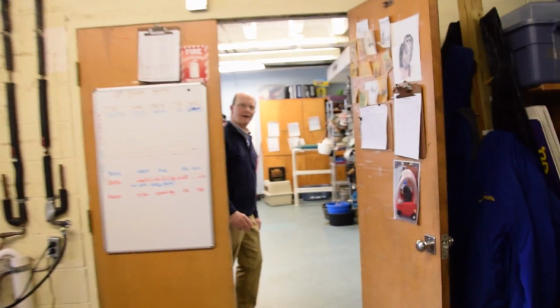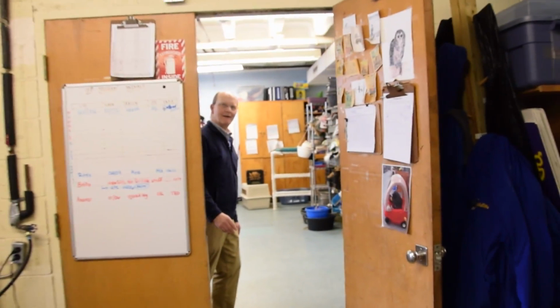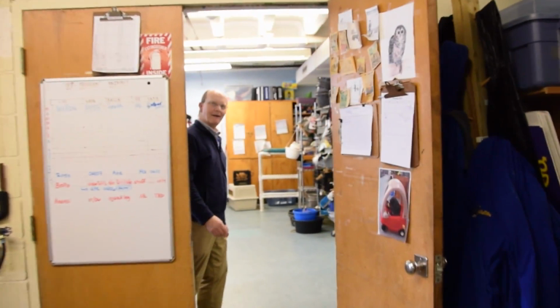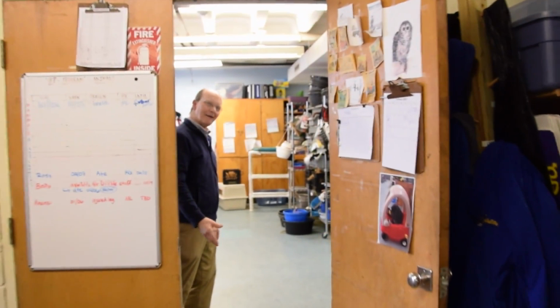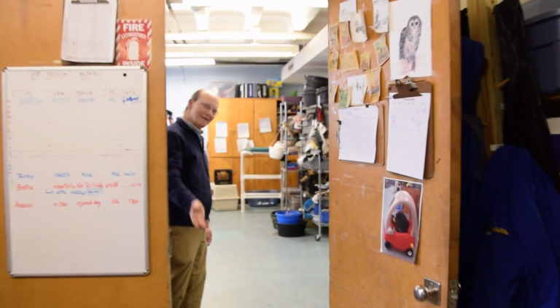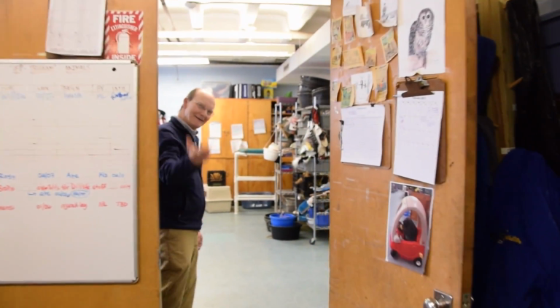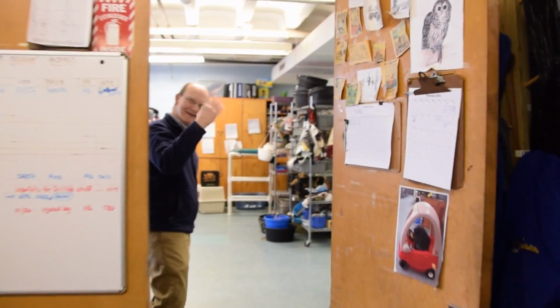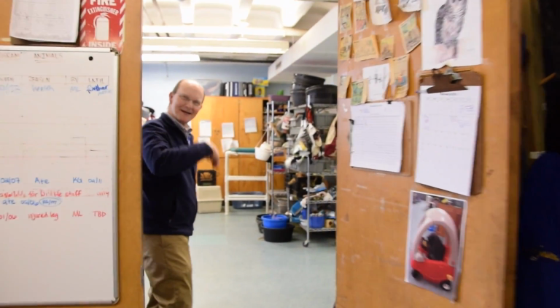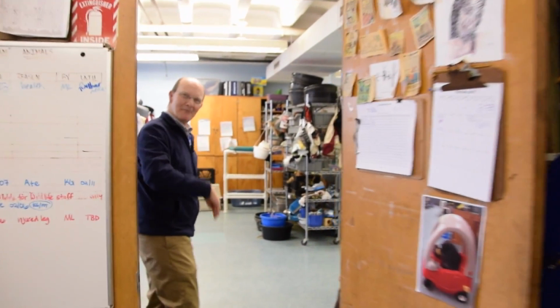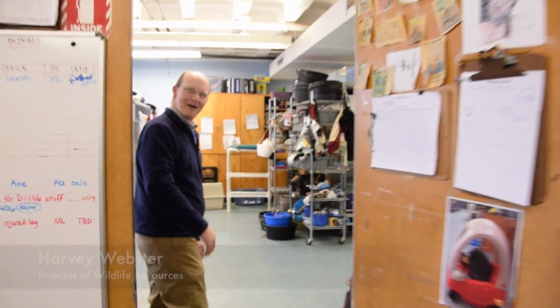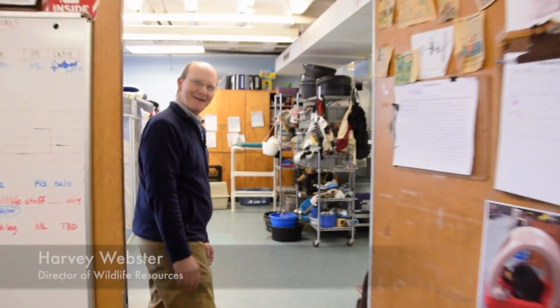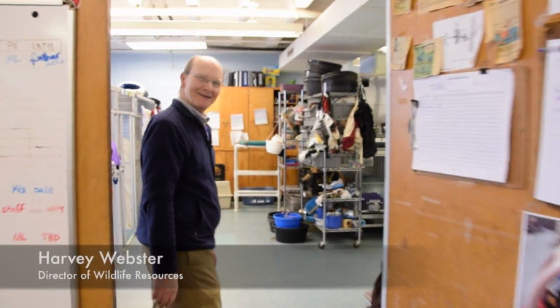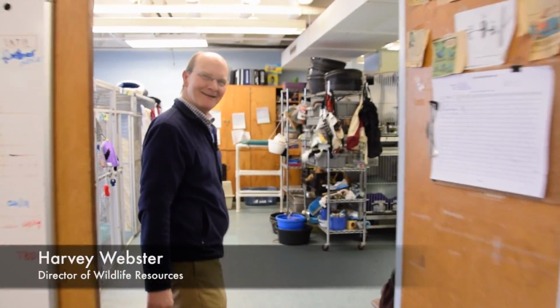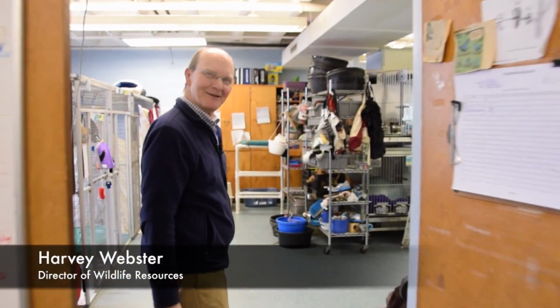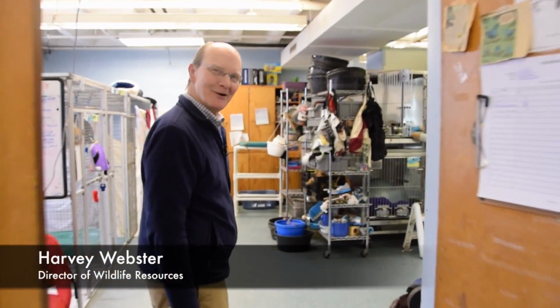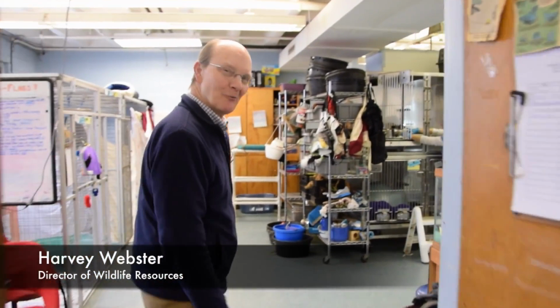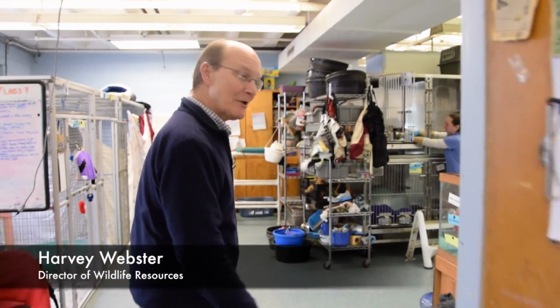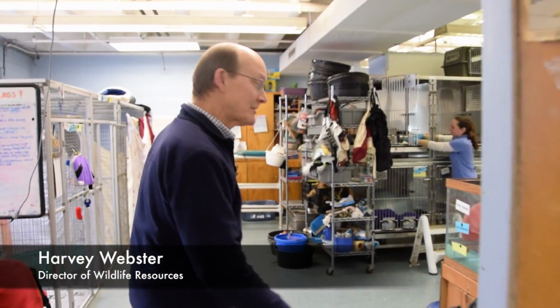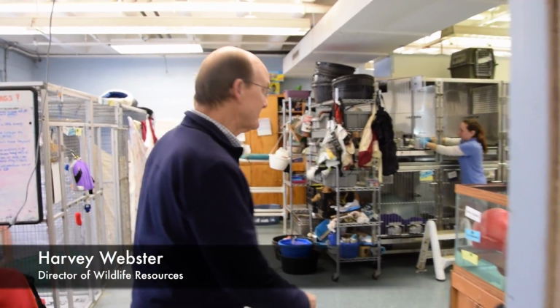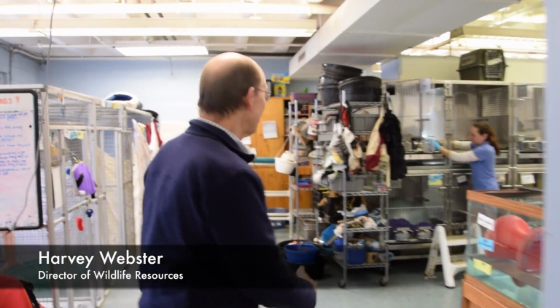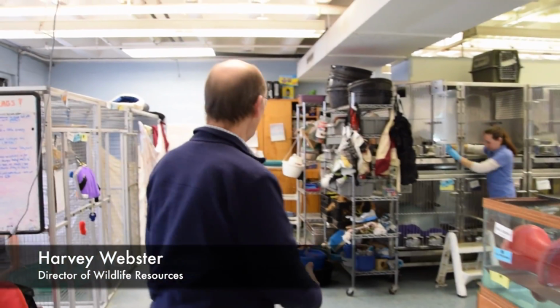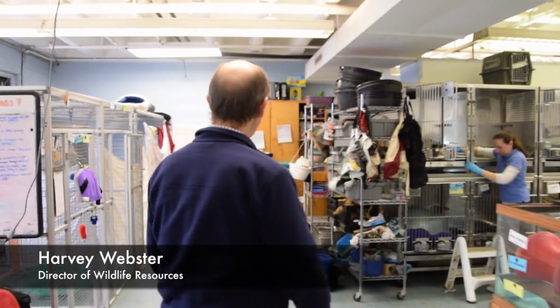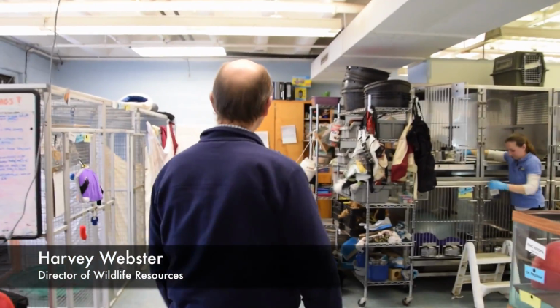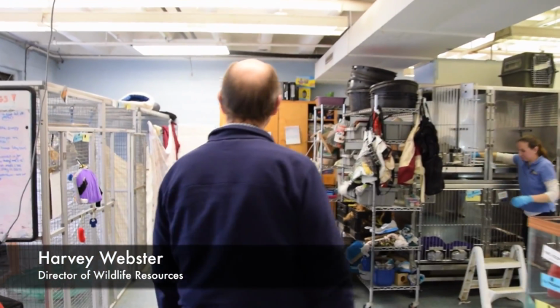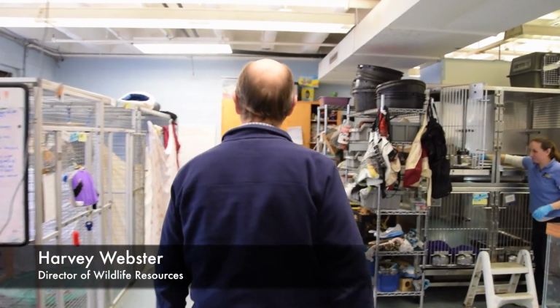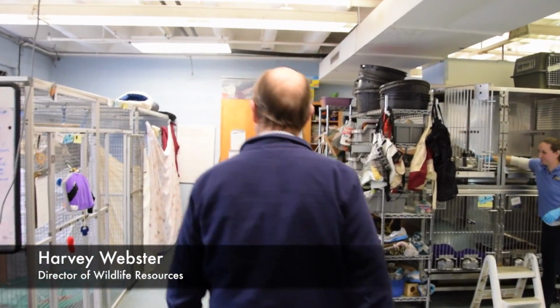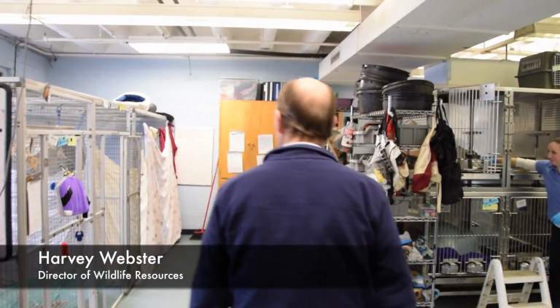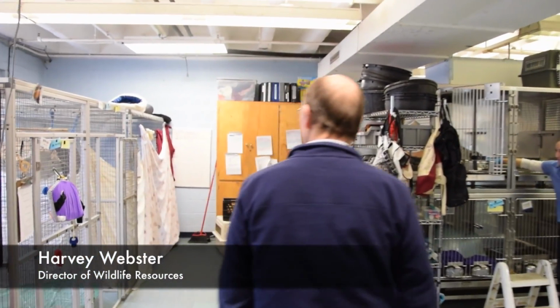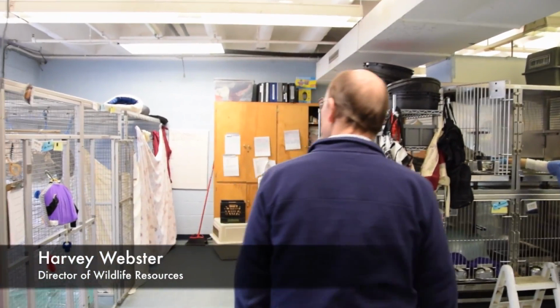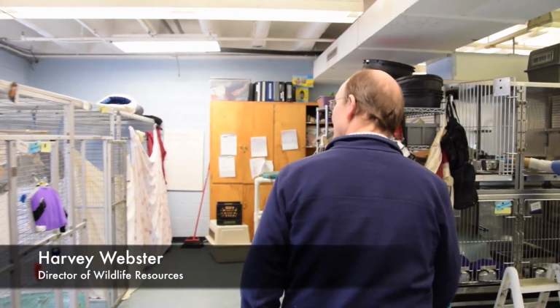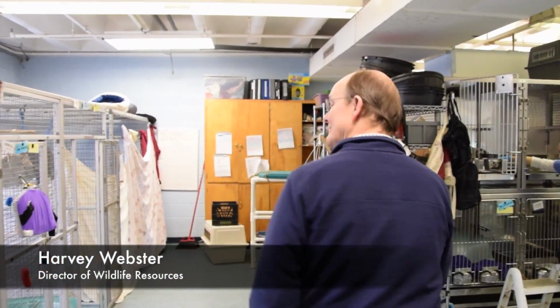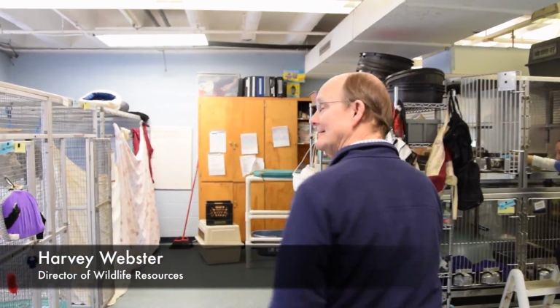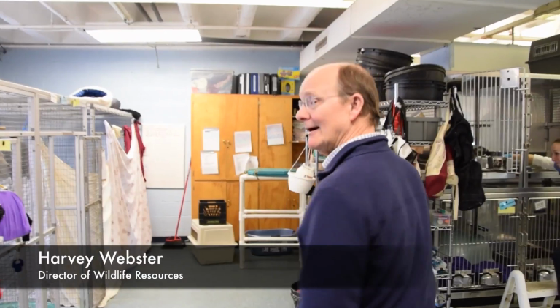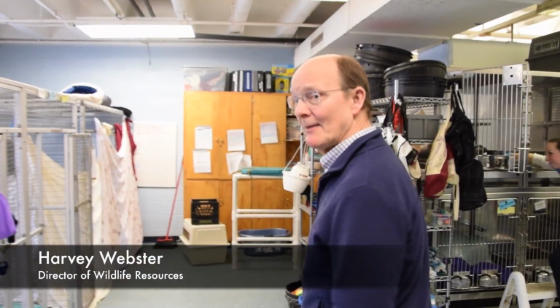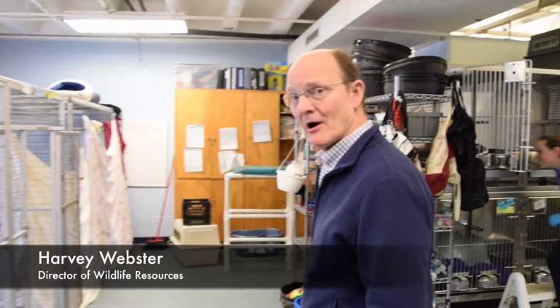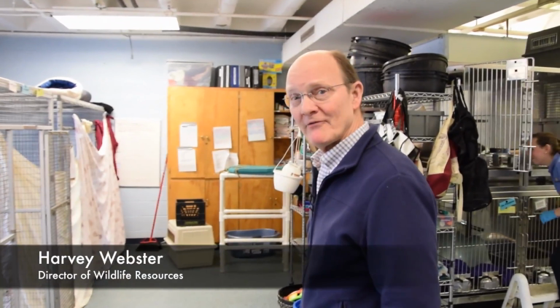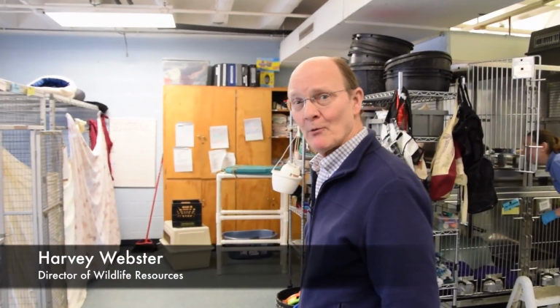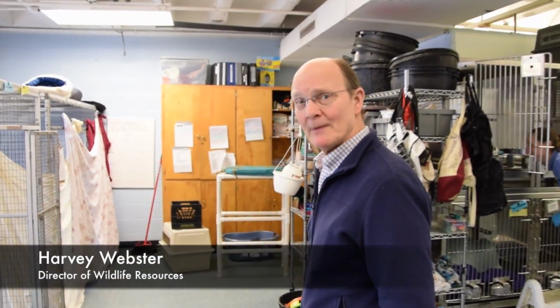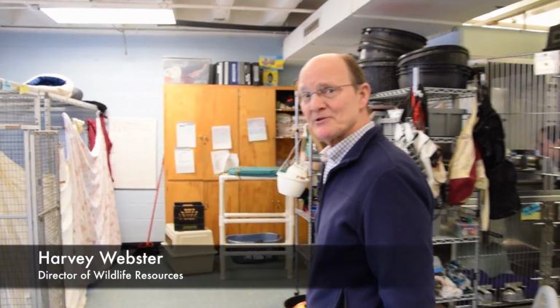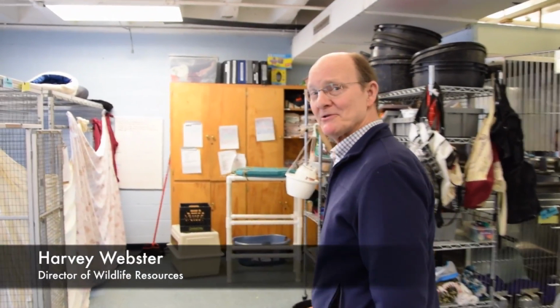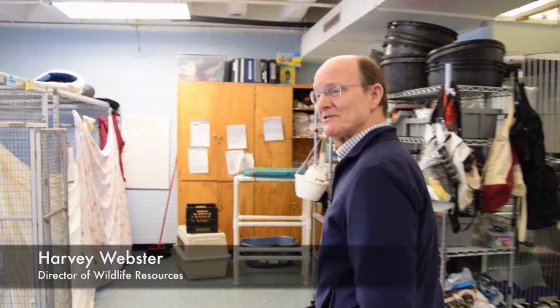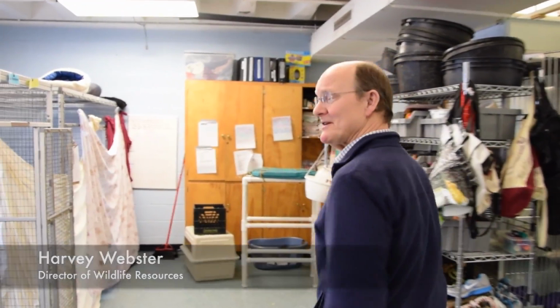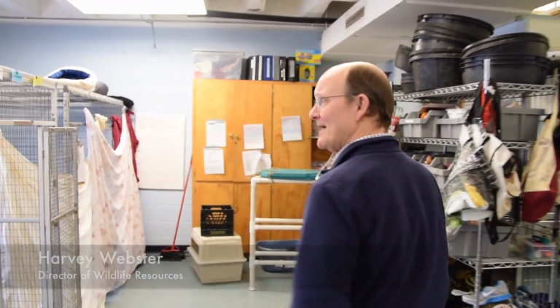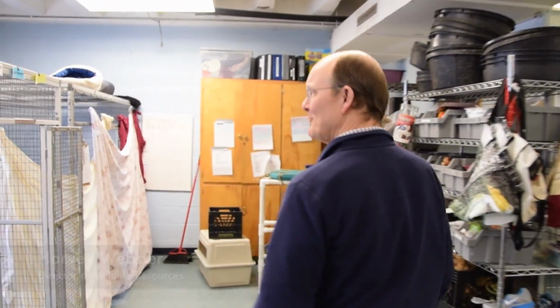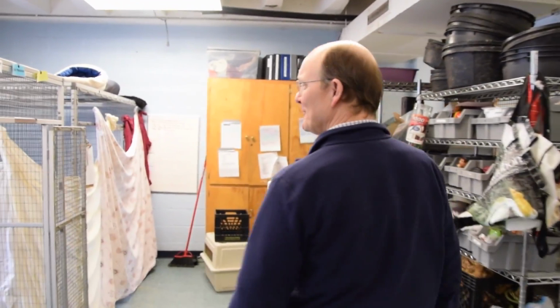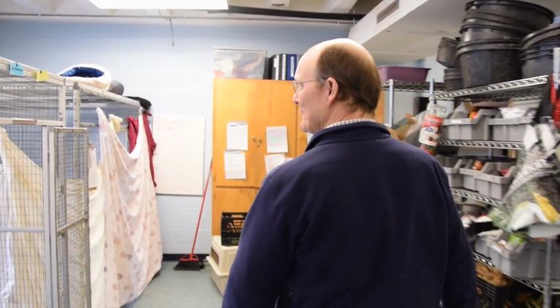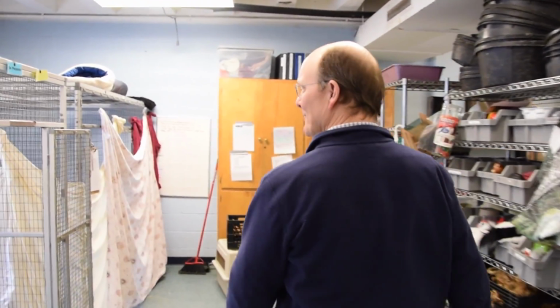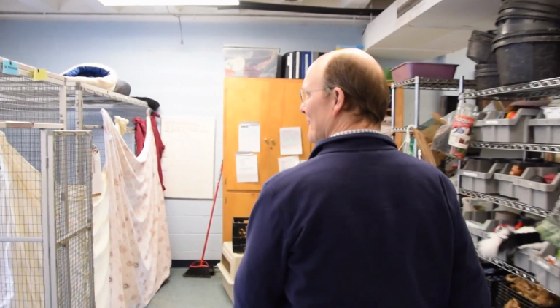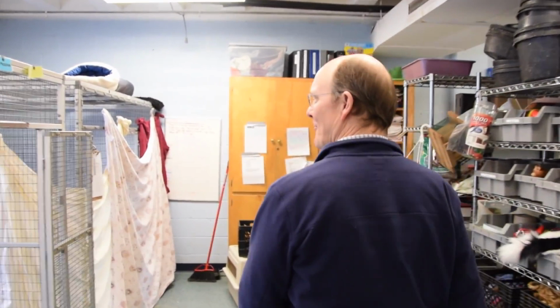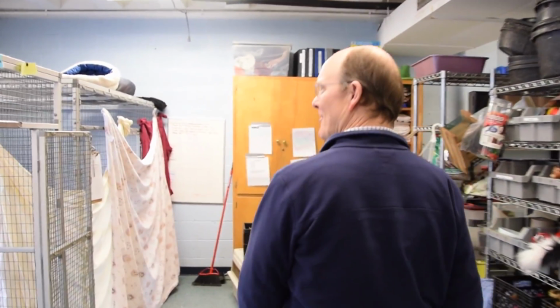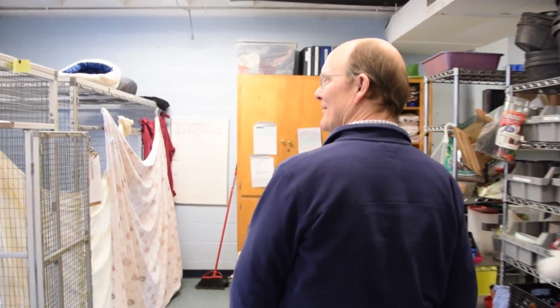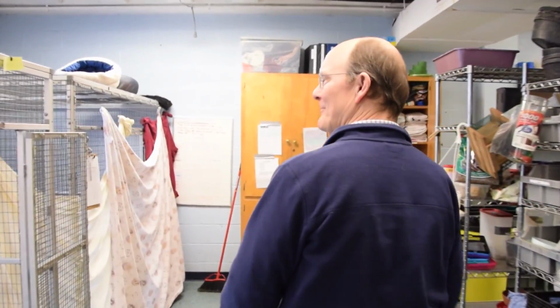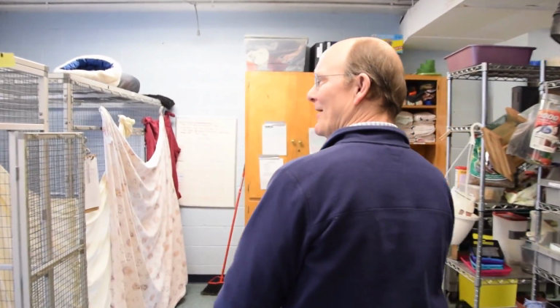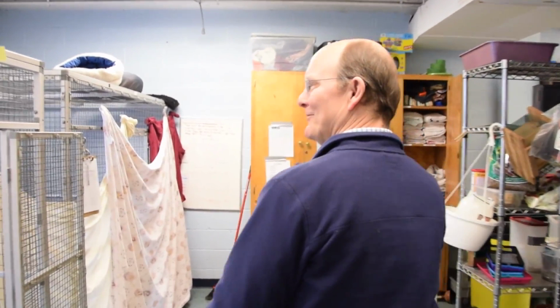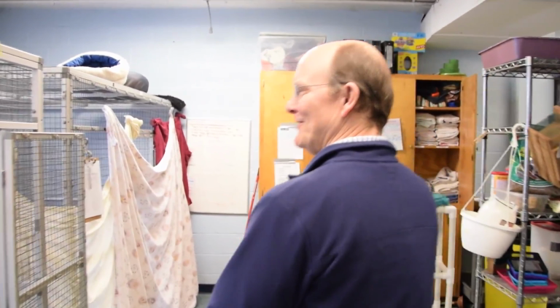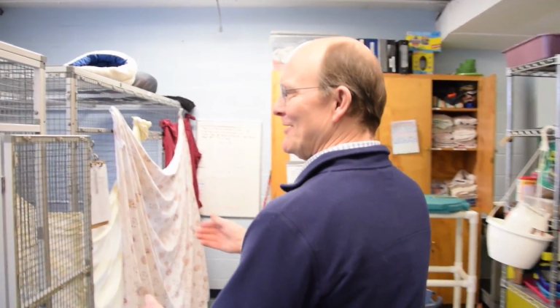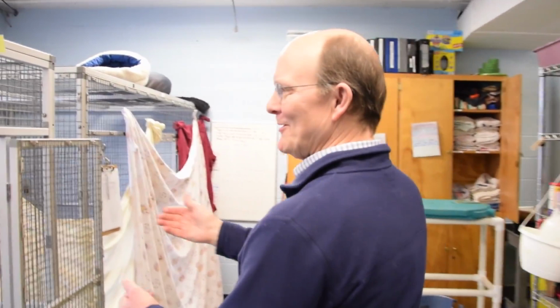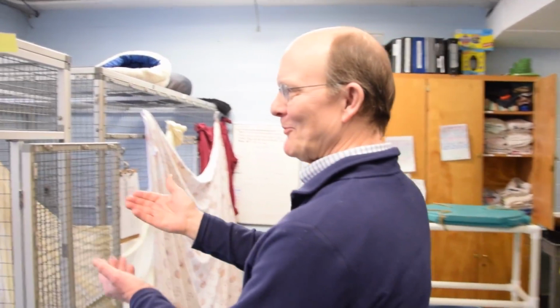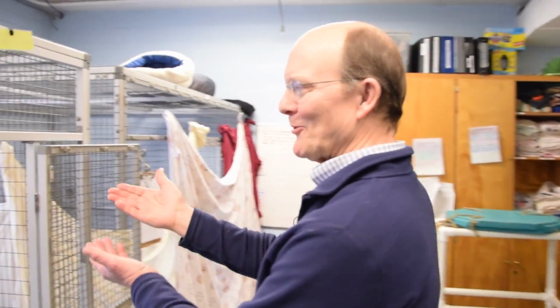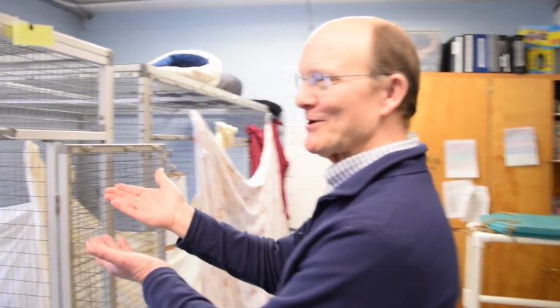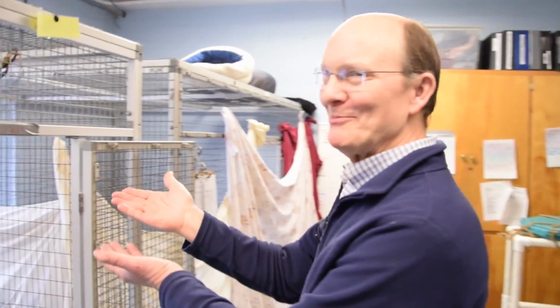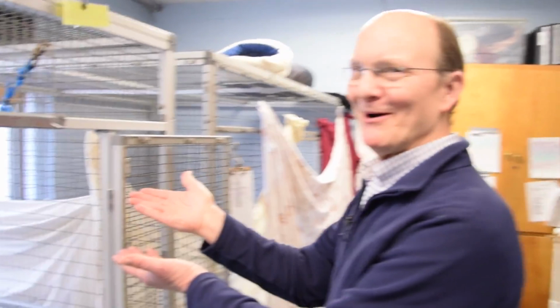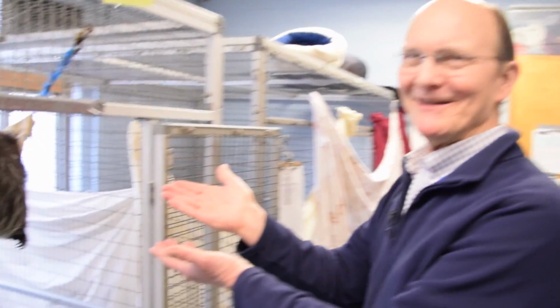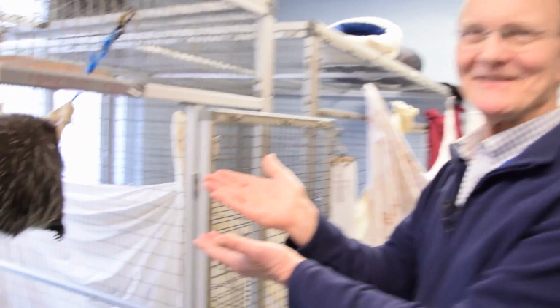Hi, come on in. Welcome to the Wildlife Resource Center. I'm Harvey Webster and today we're learning all about porcupines.